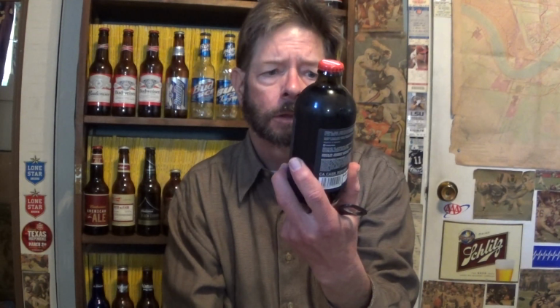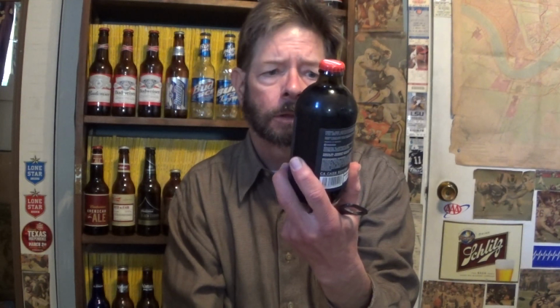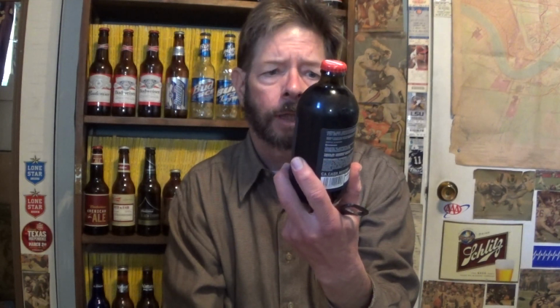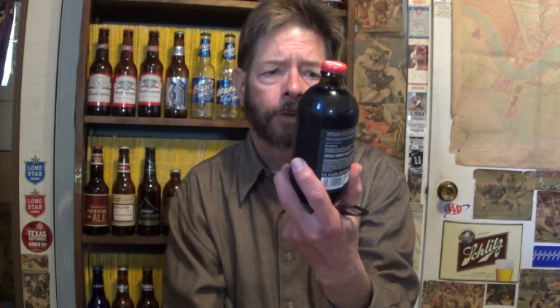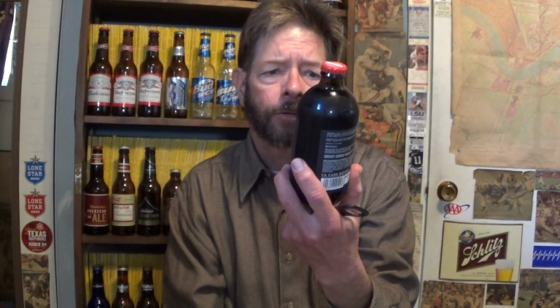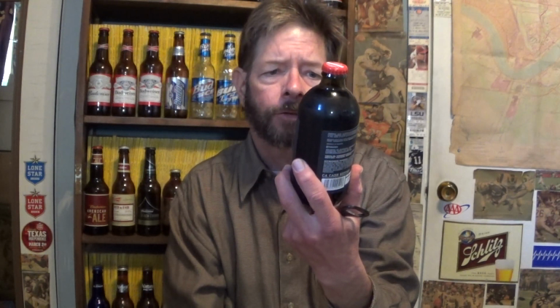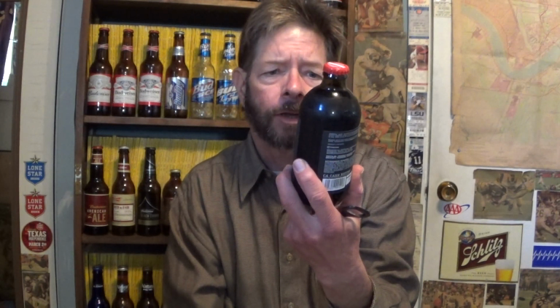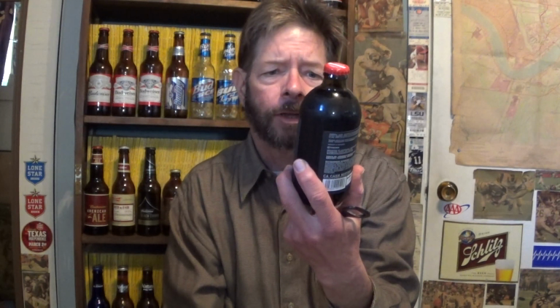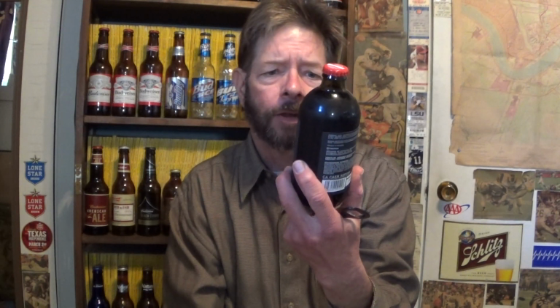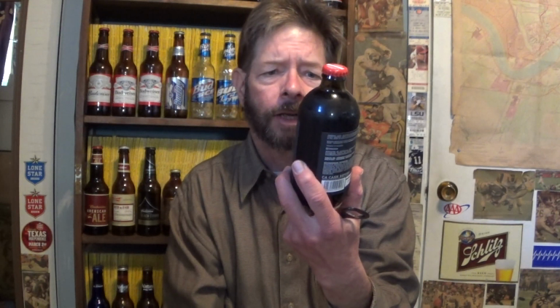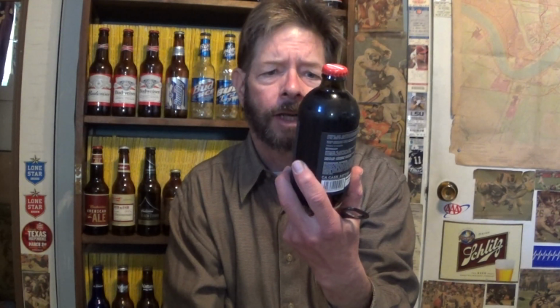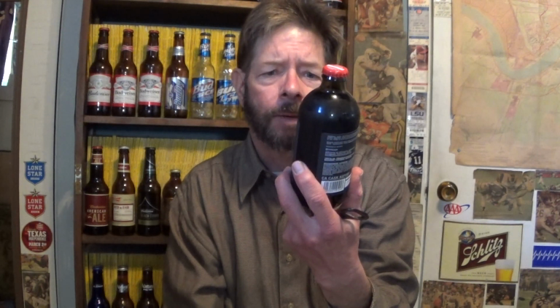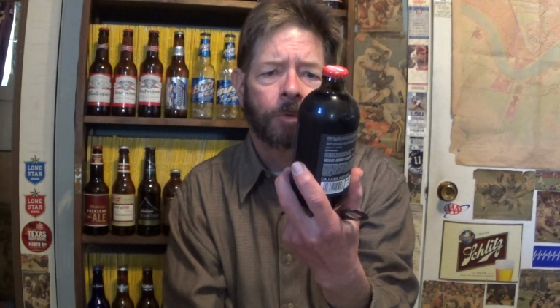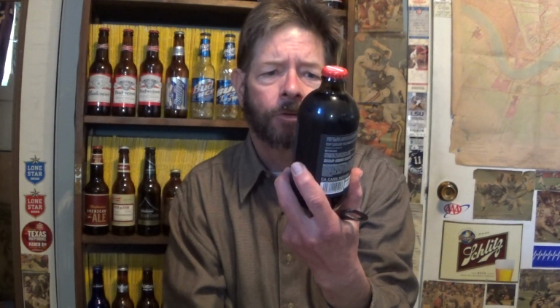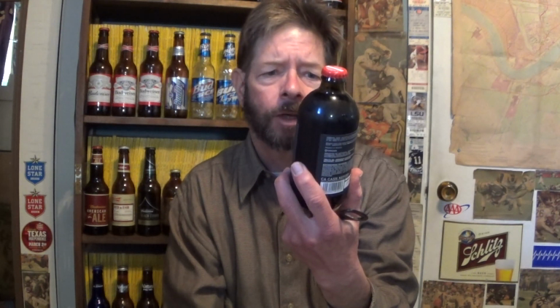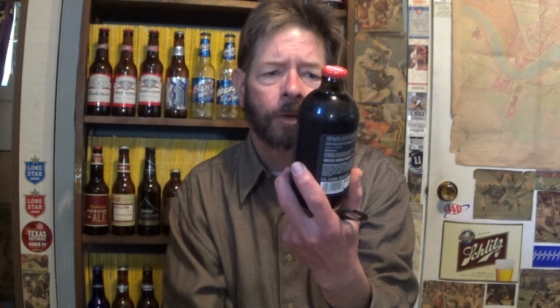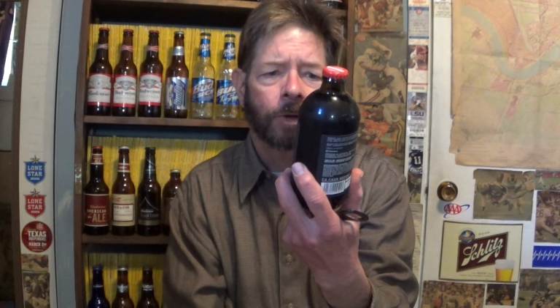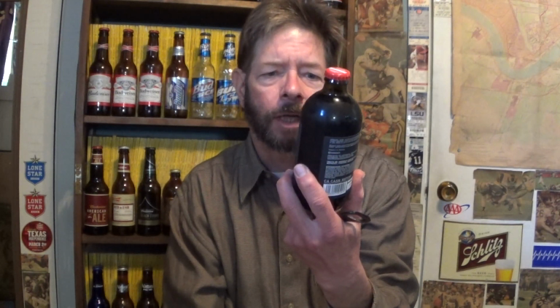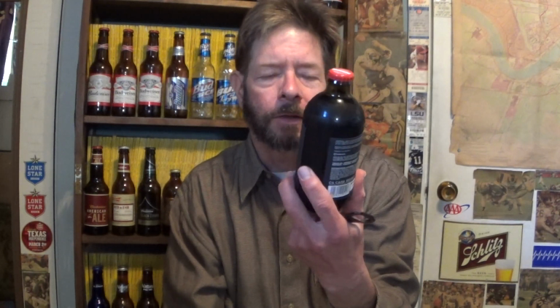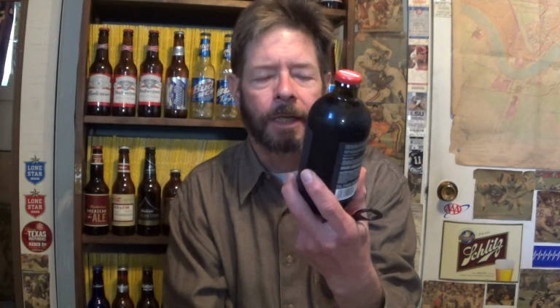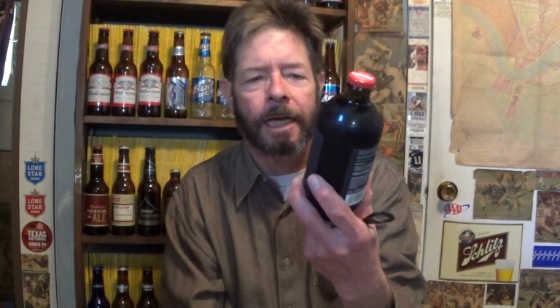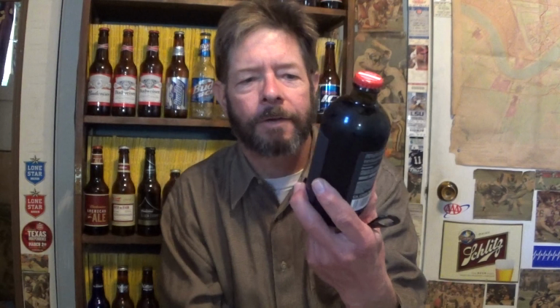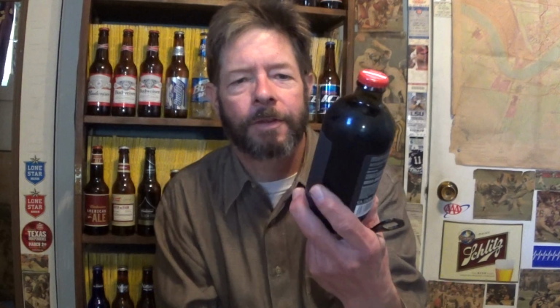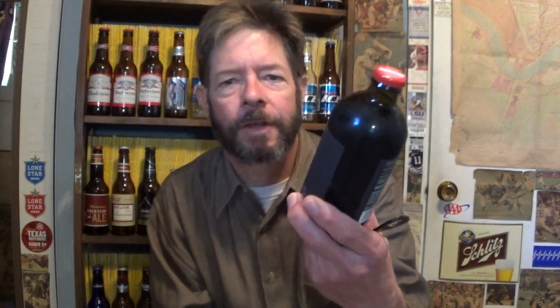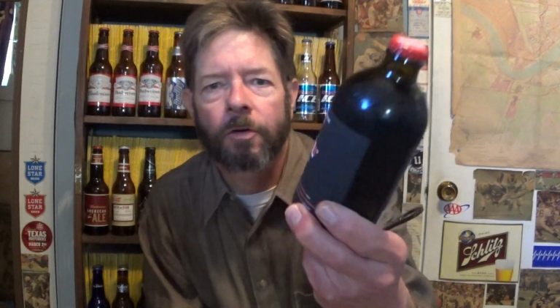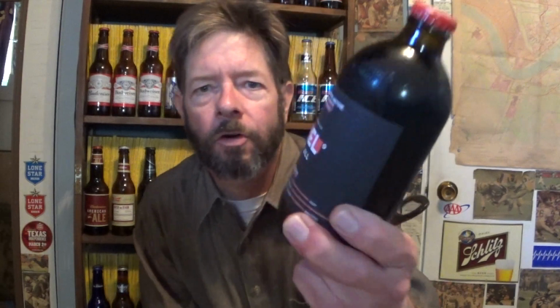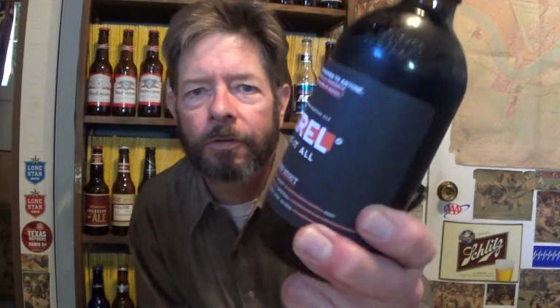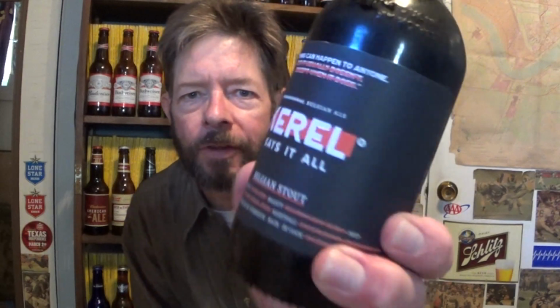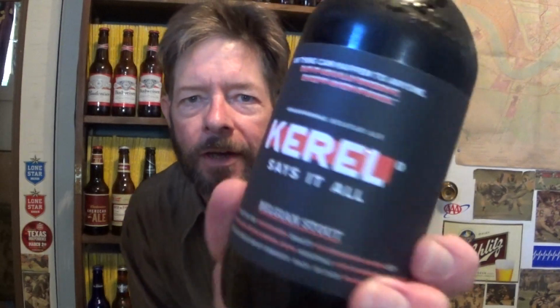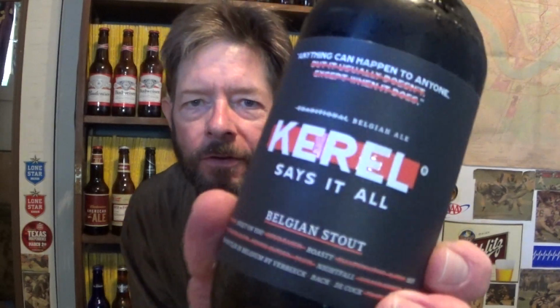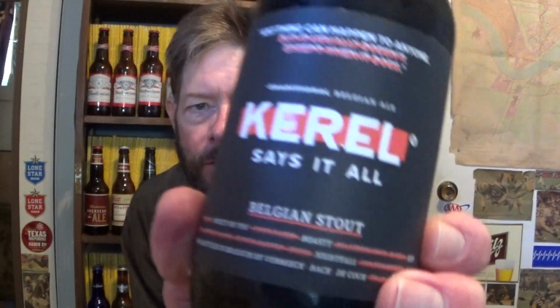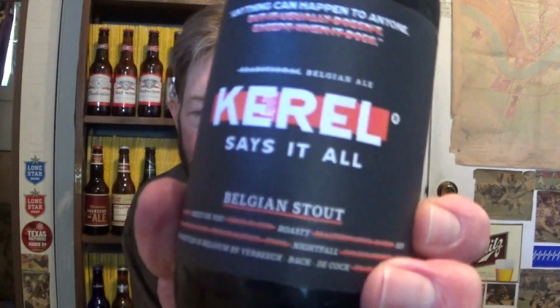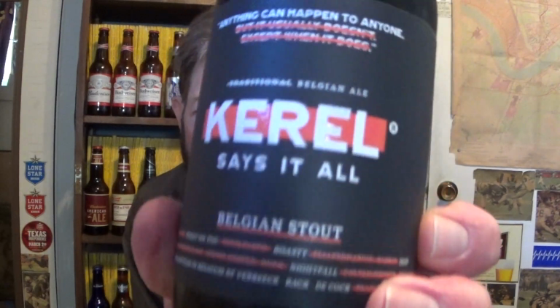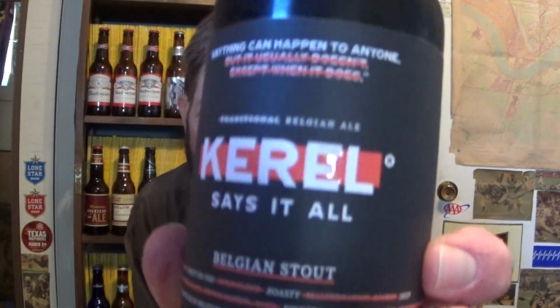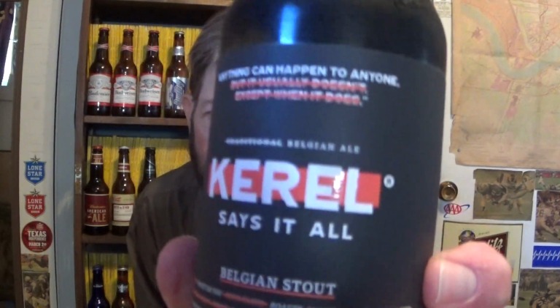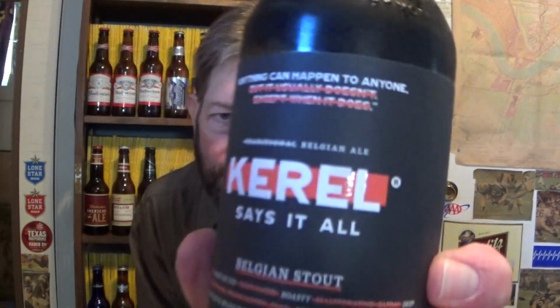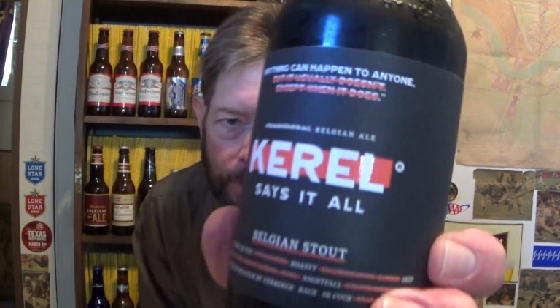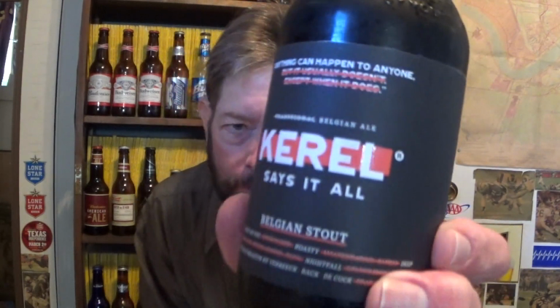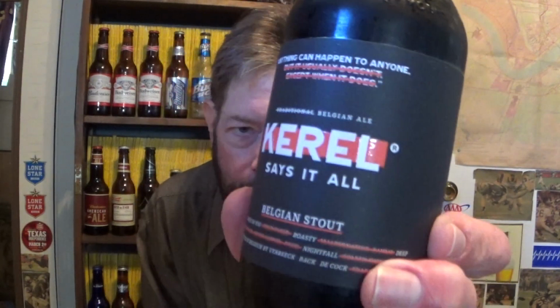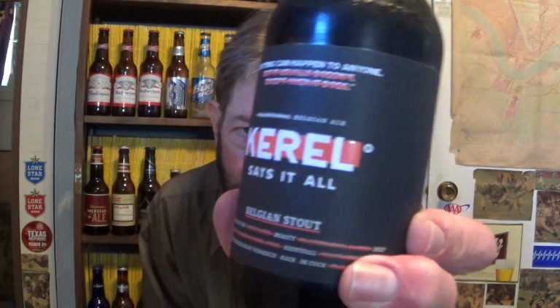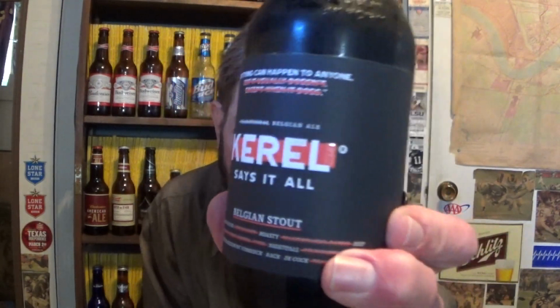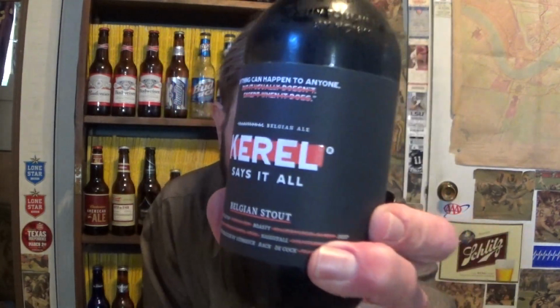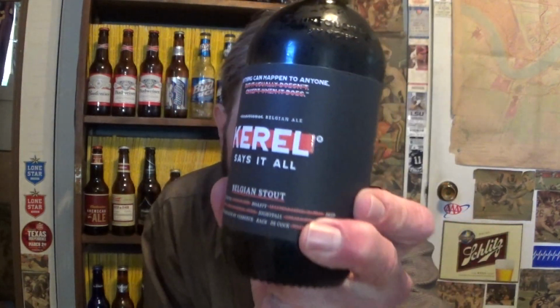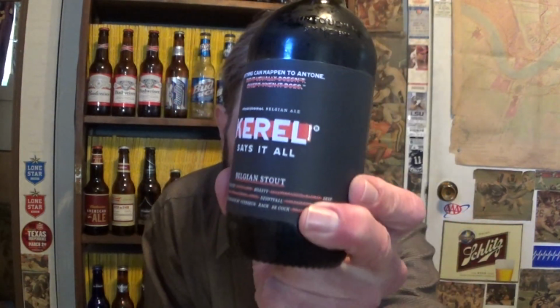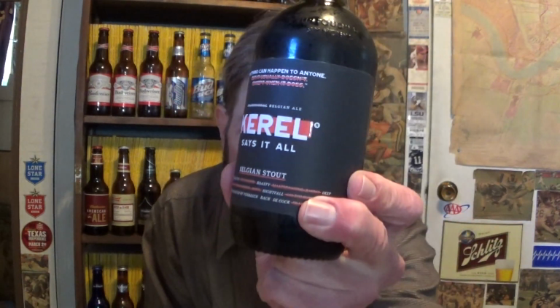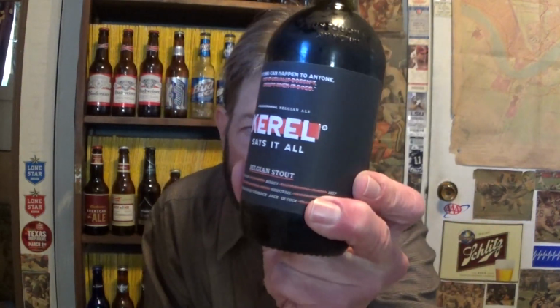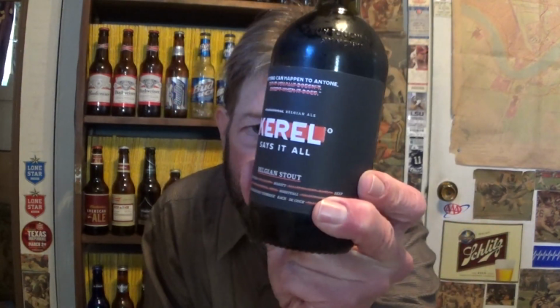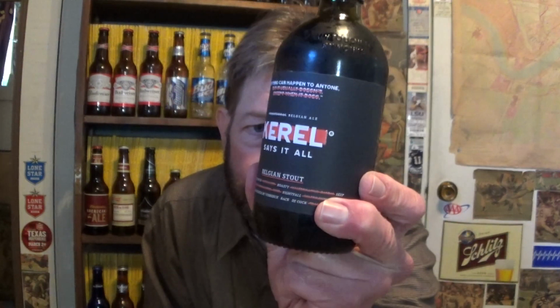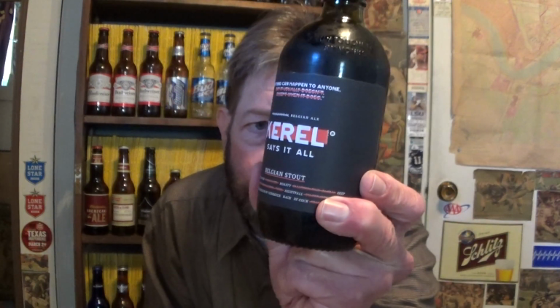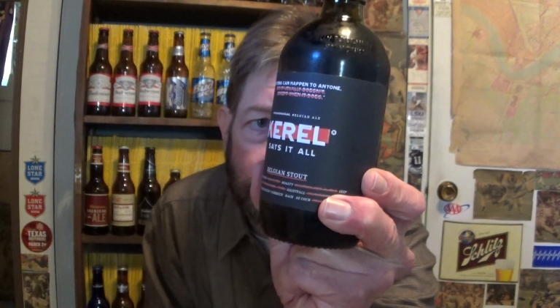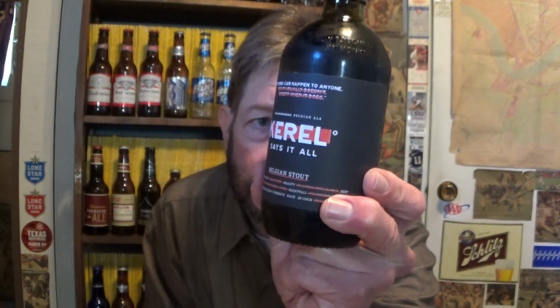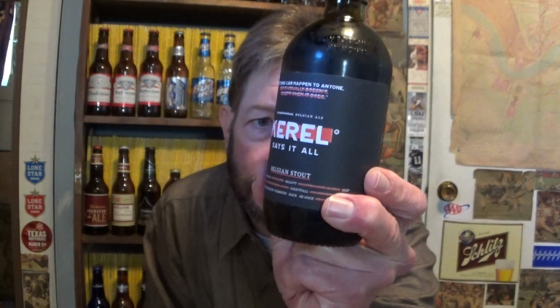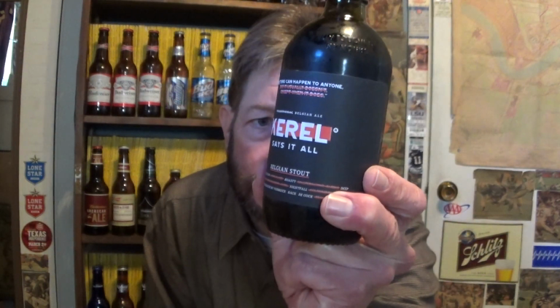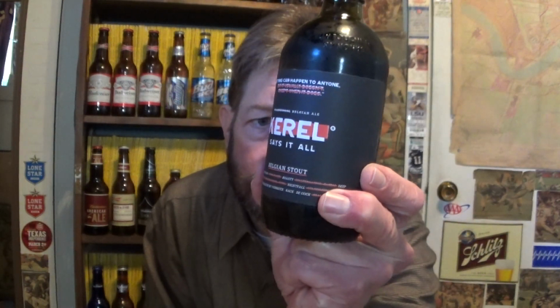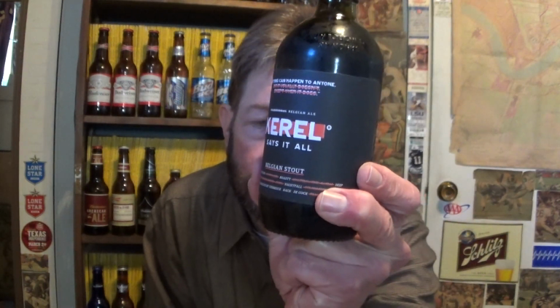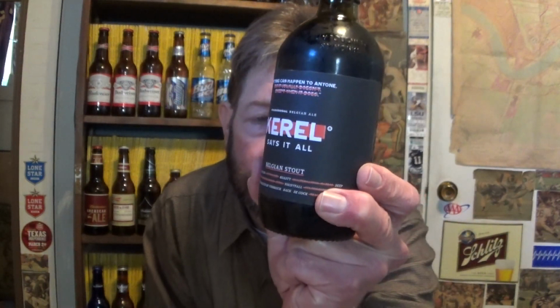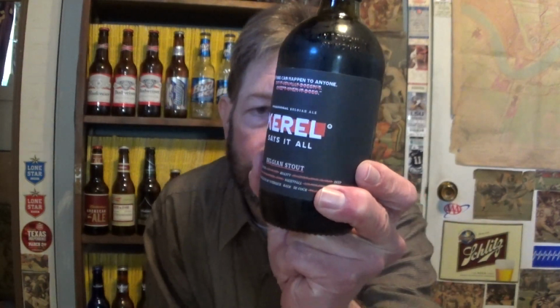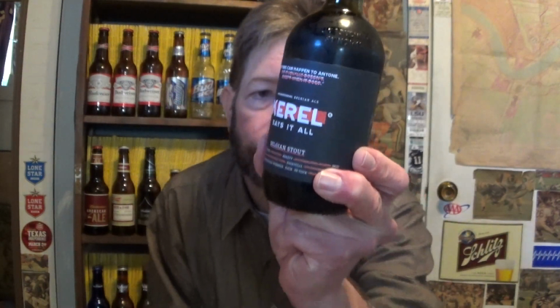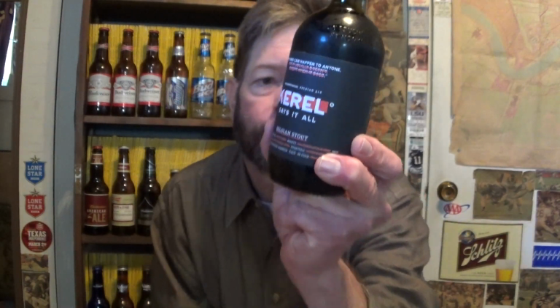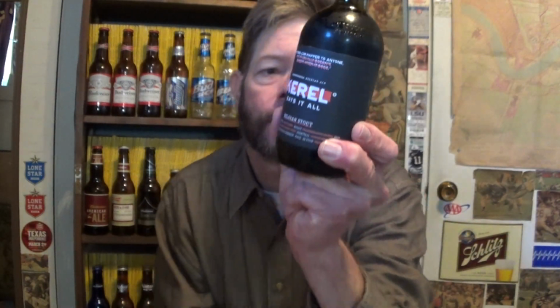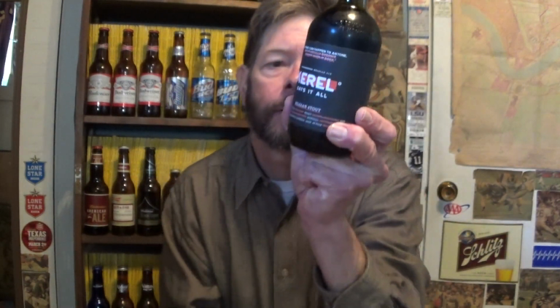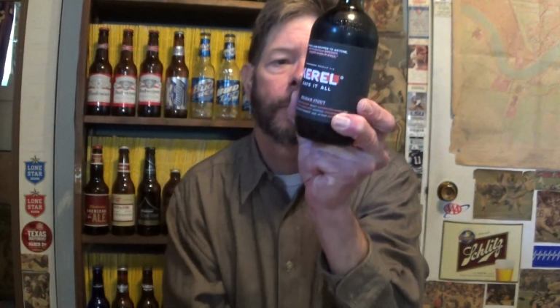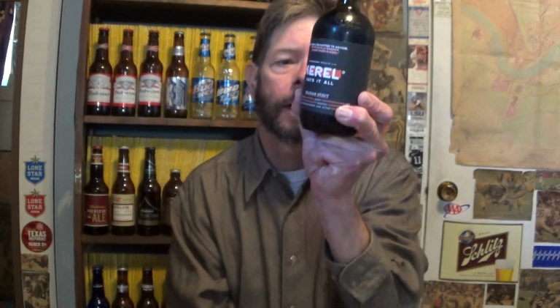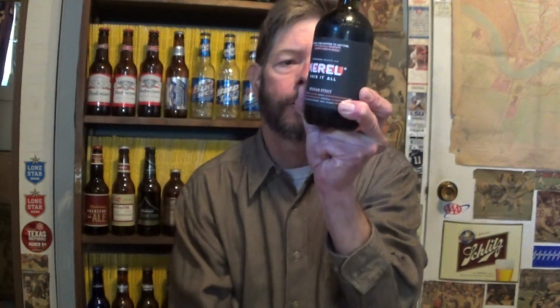The label says anything can happen to anyone, and they got everything crossed out on it, so they're being funny about it.